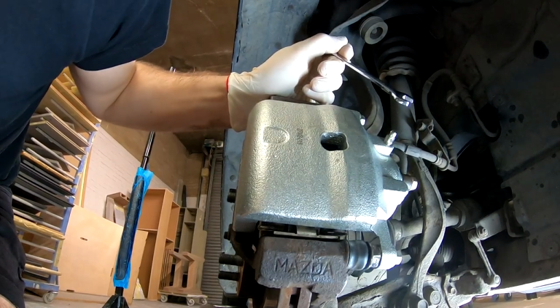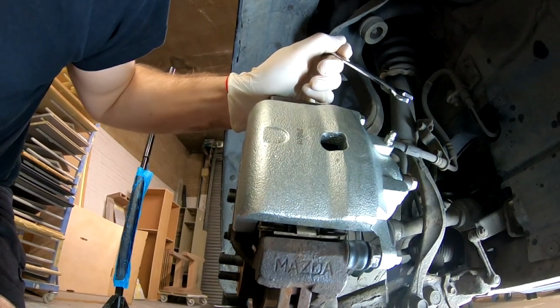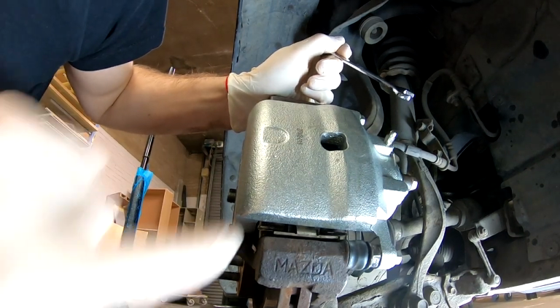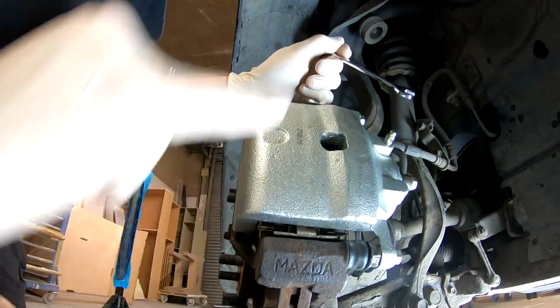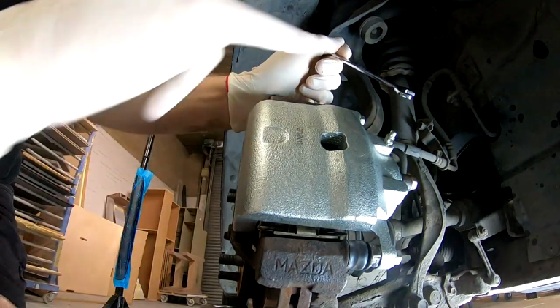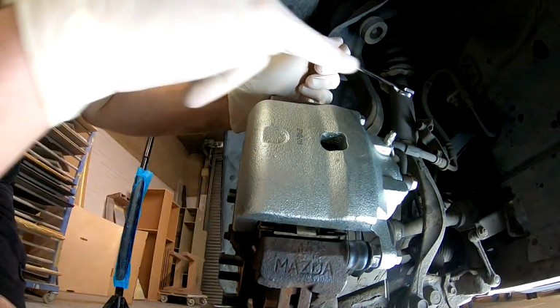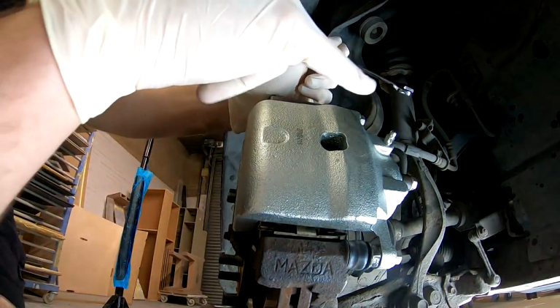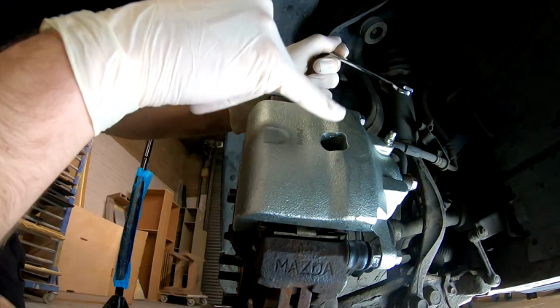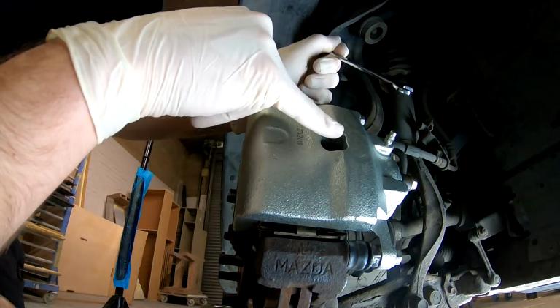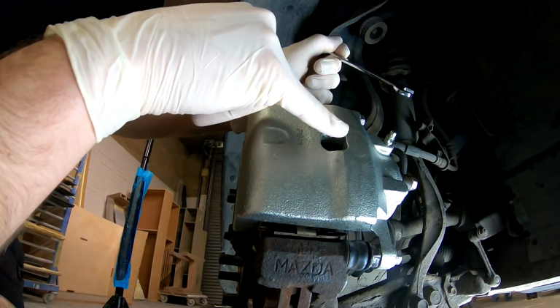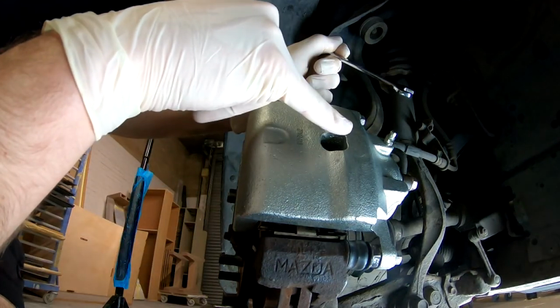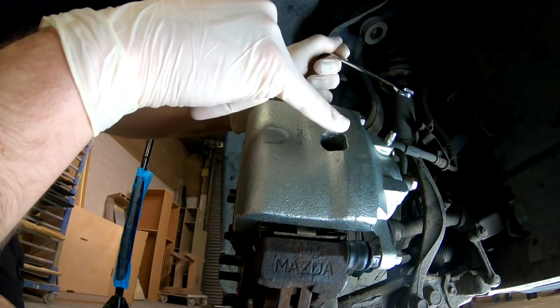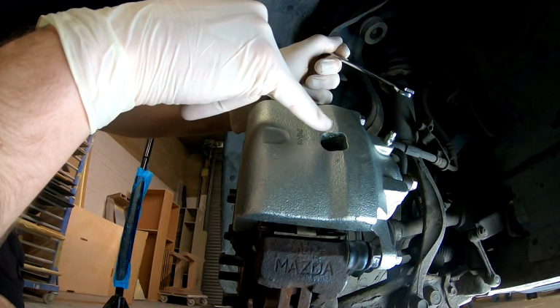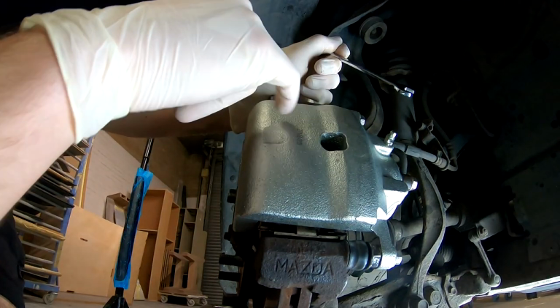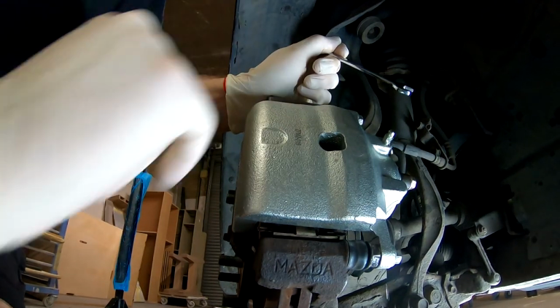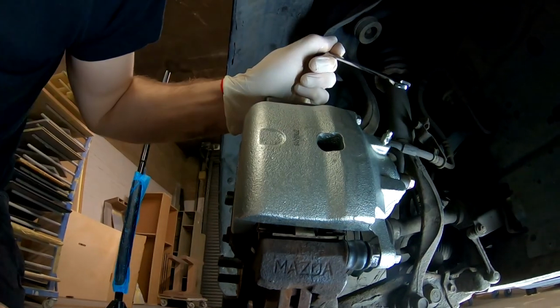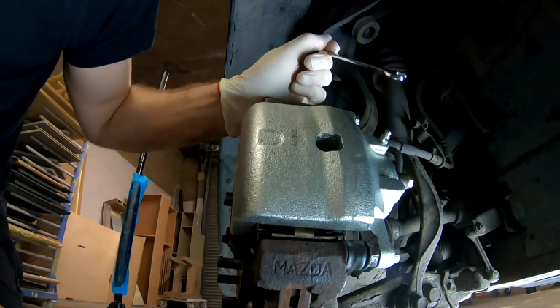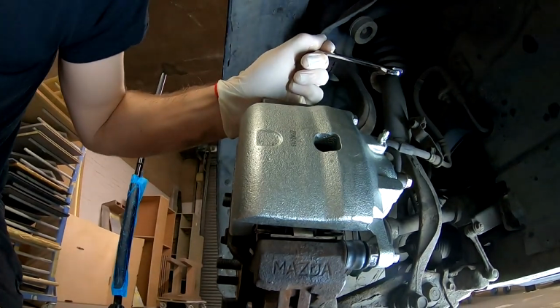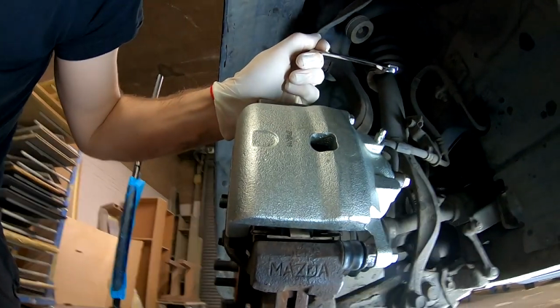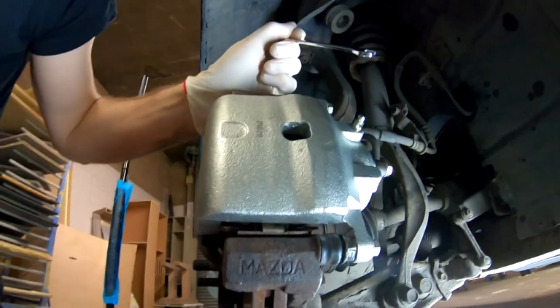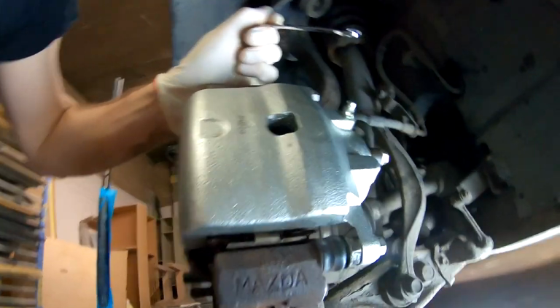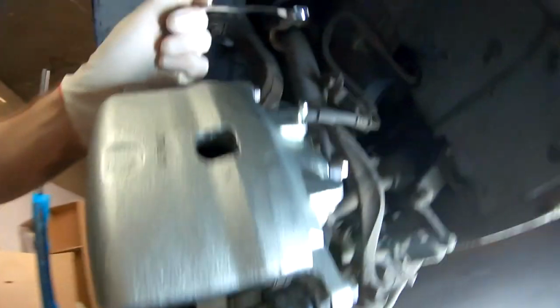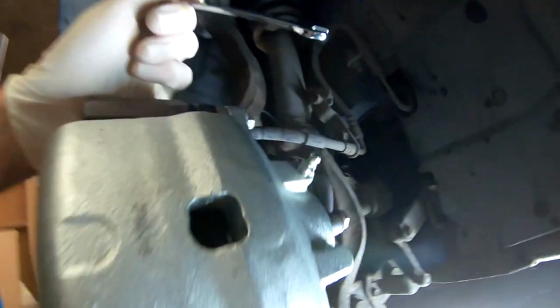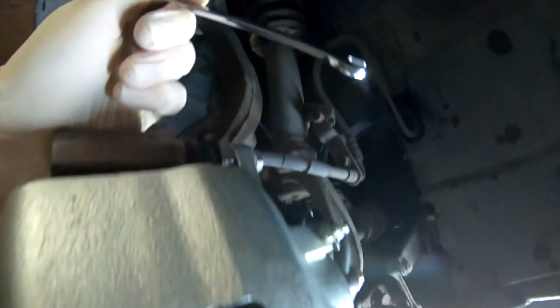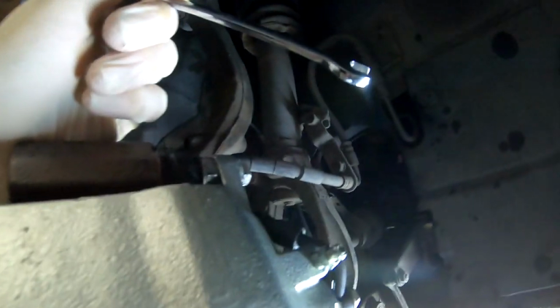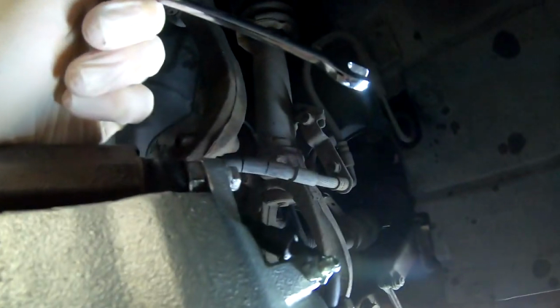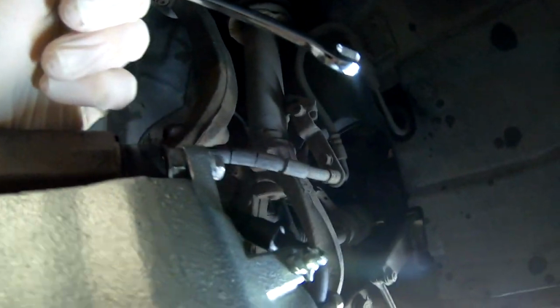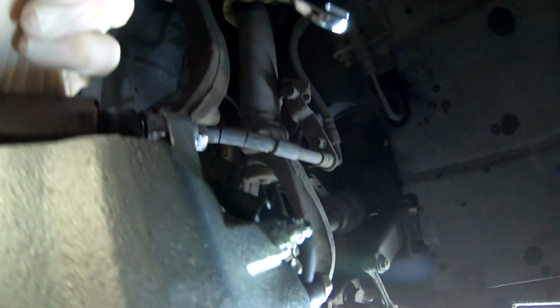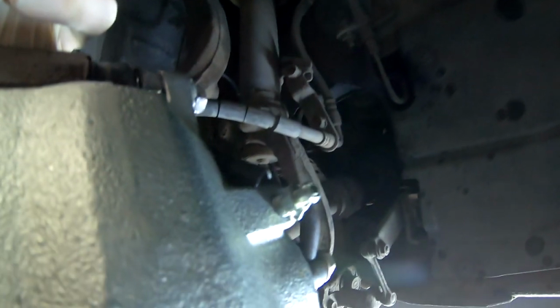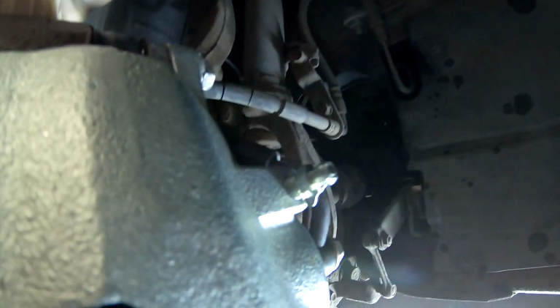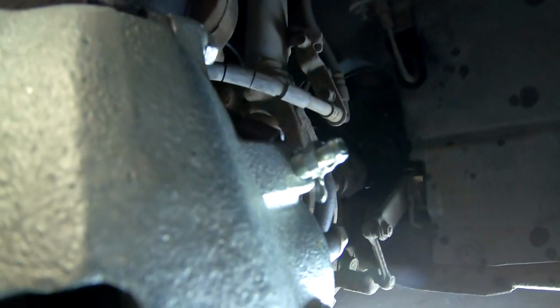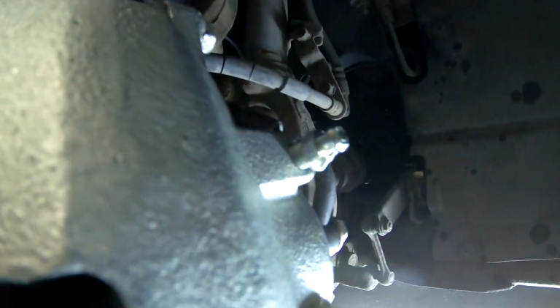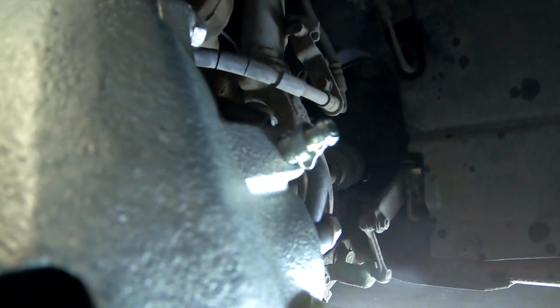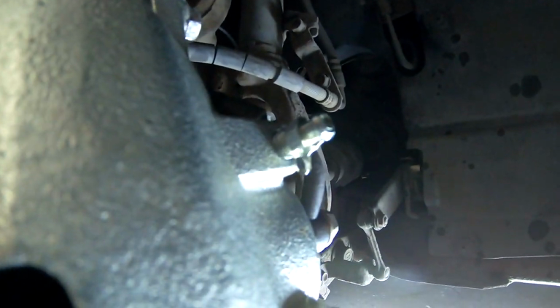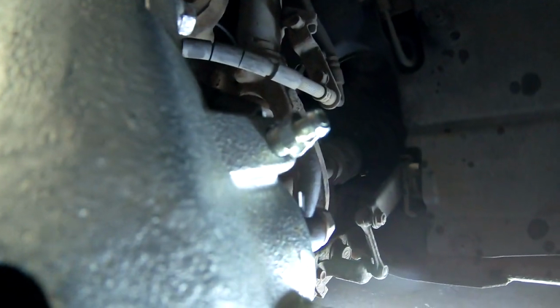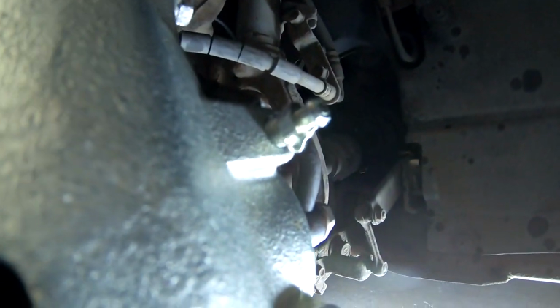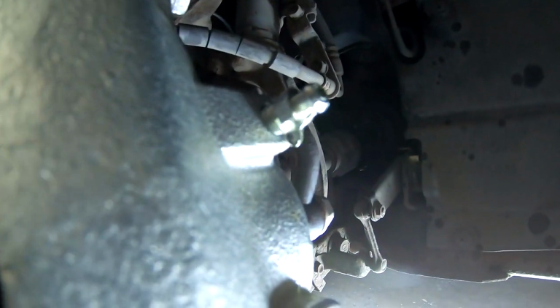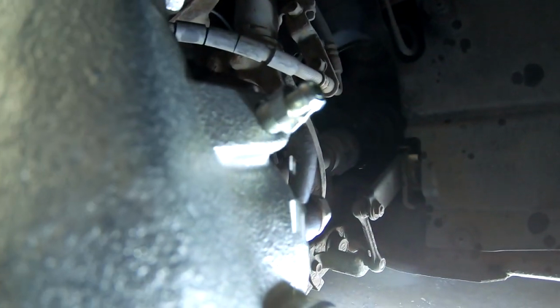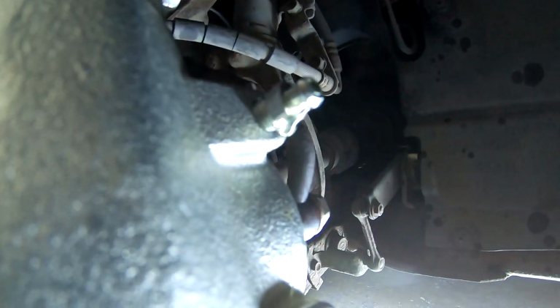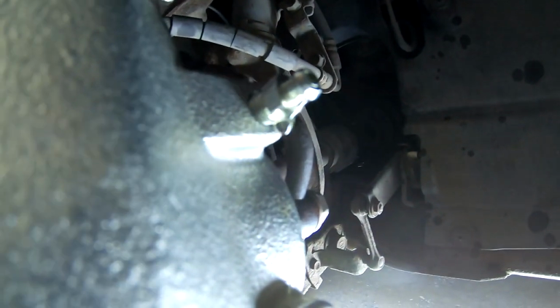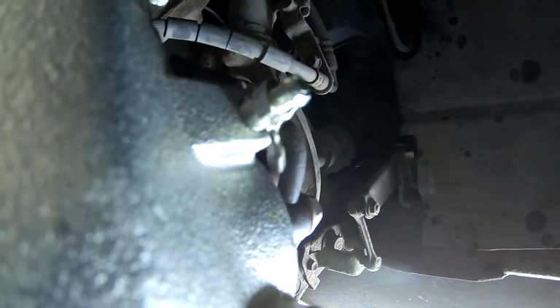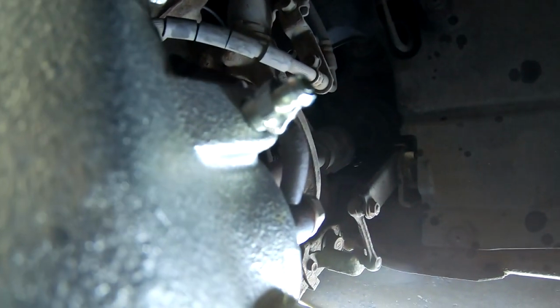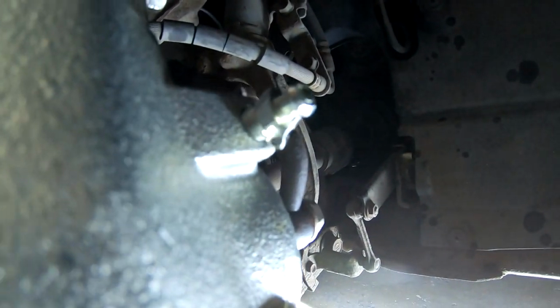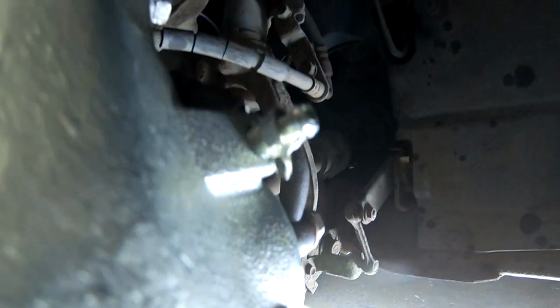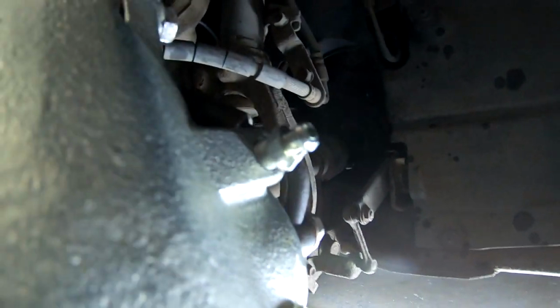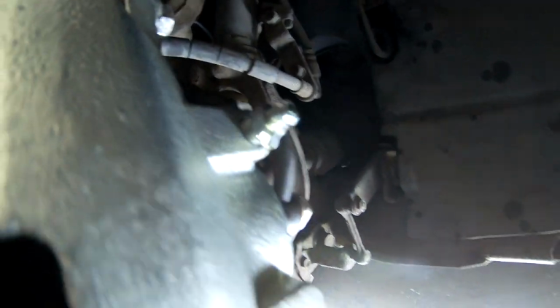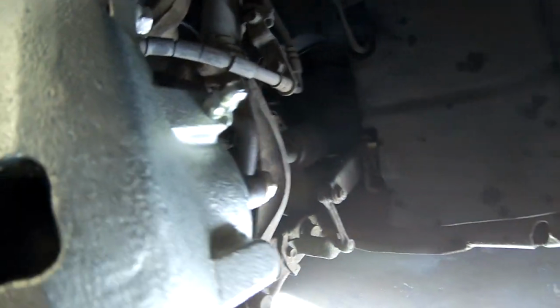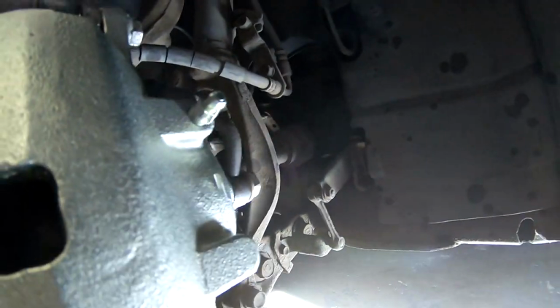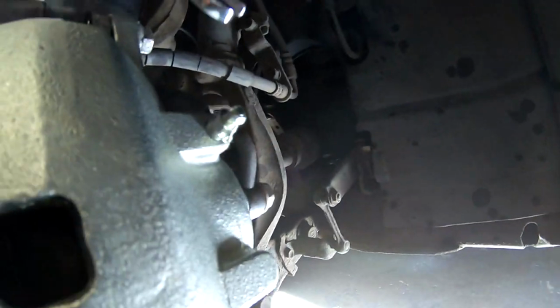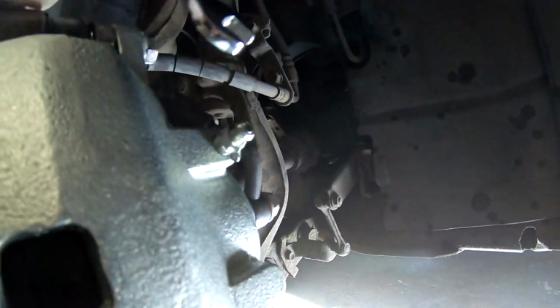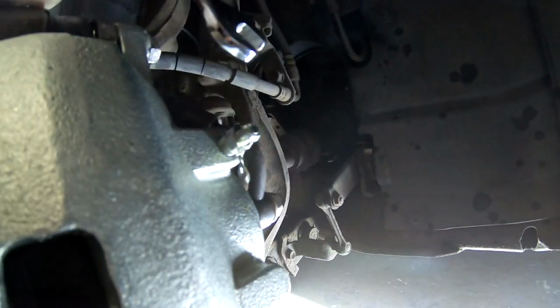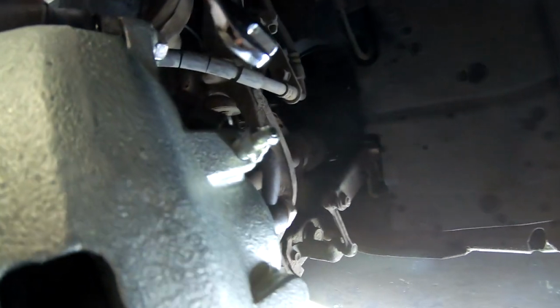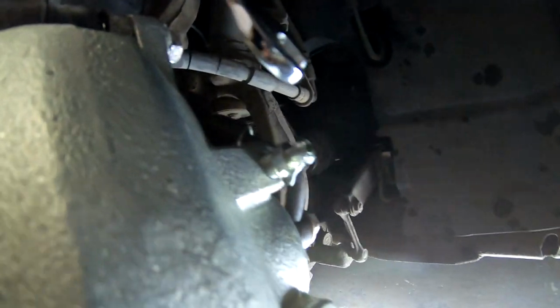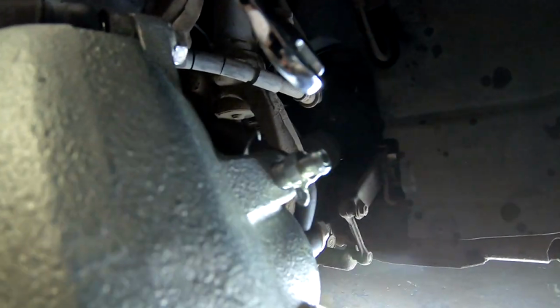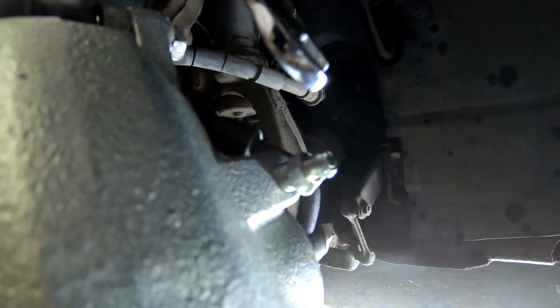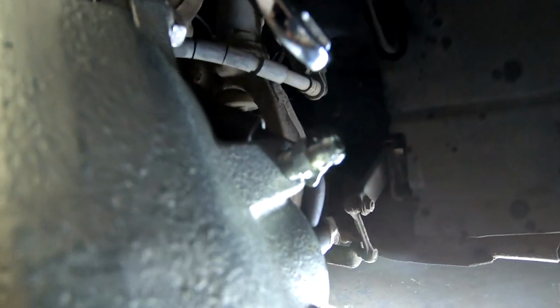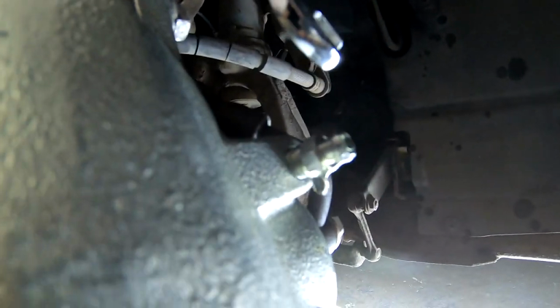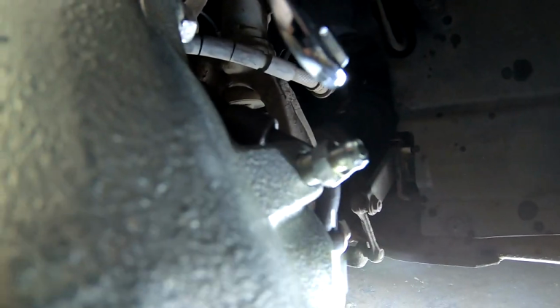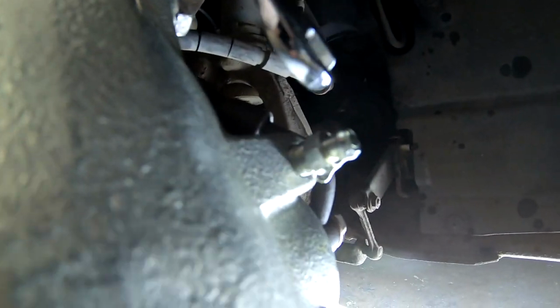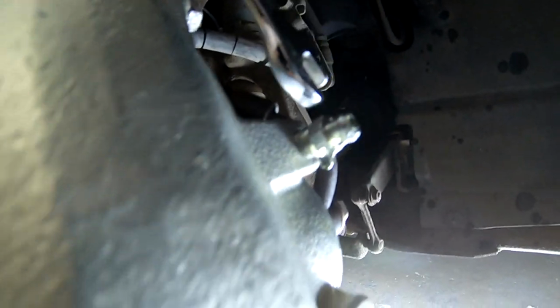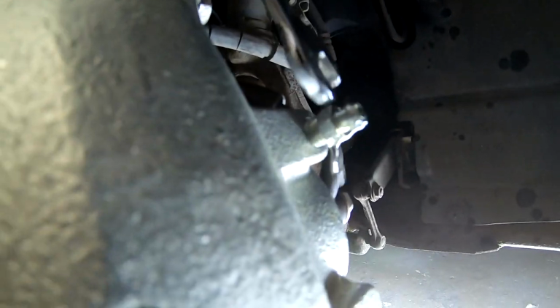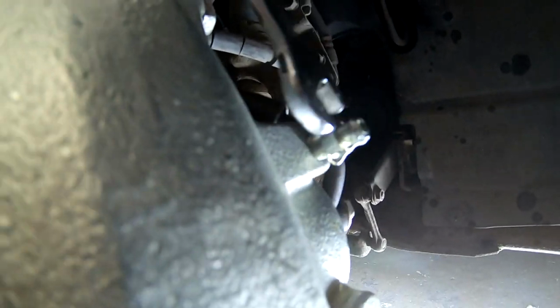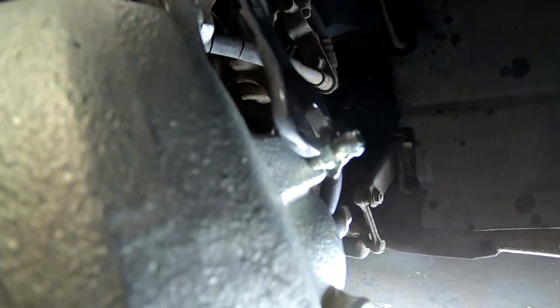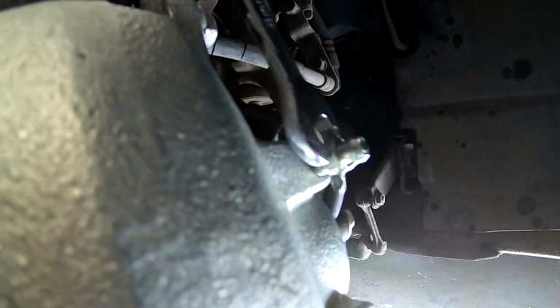As you can see how it's dripping right now — this should be bled.